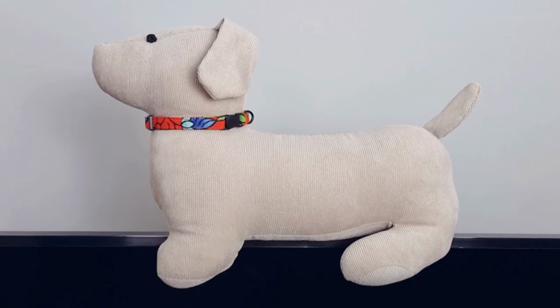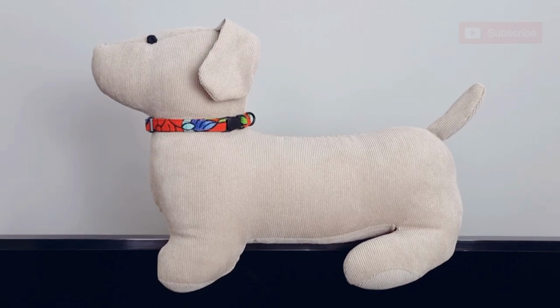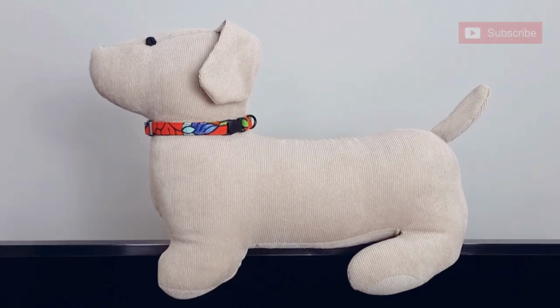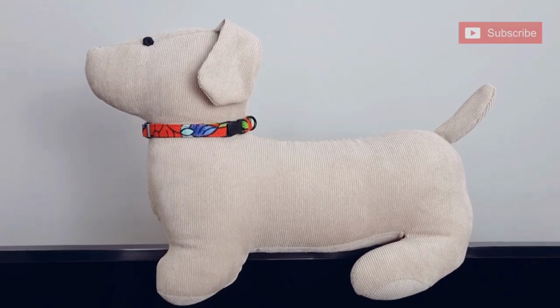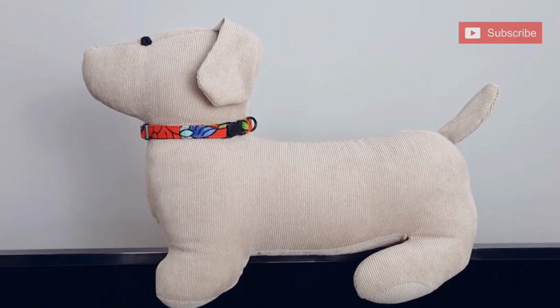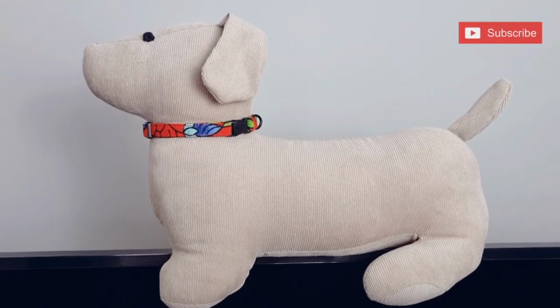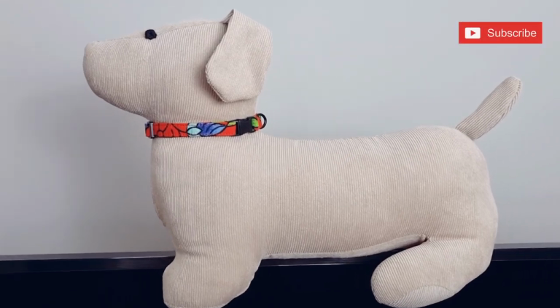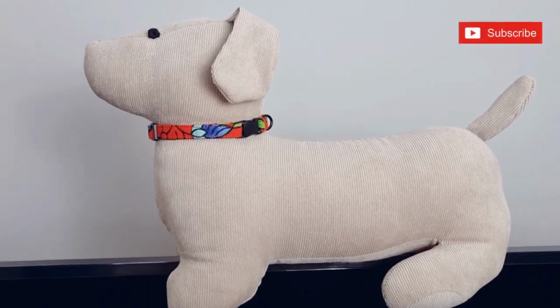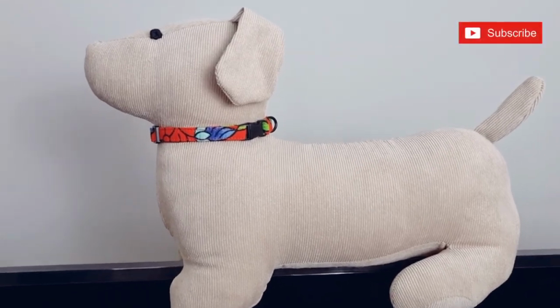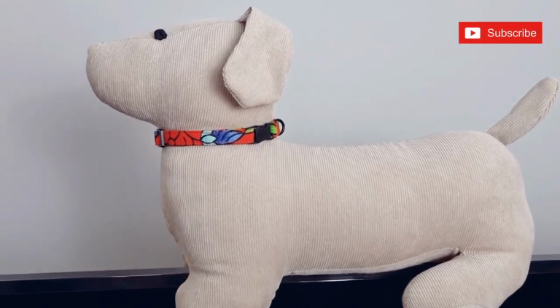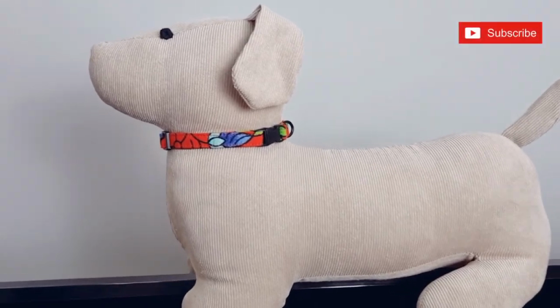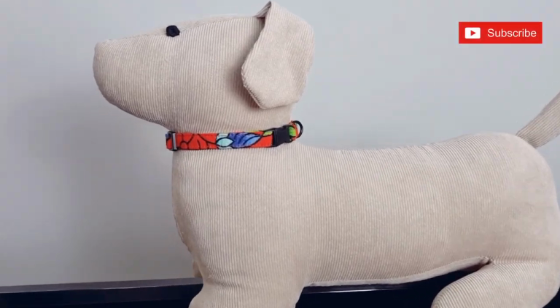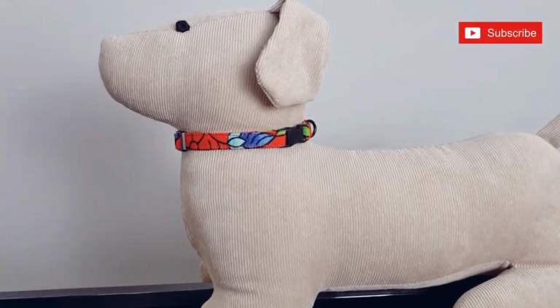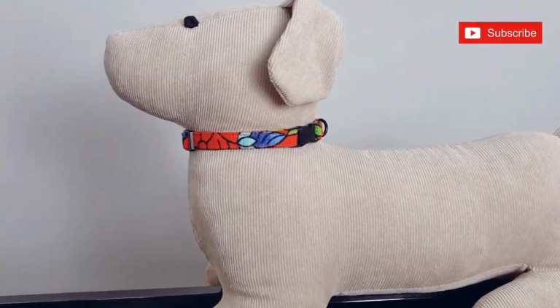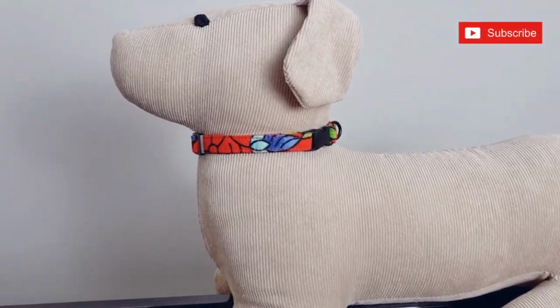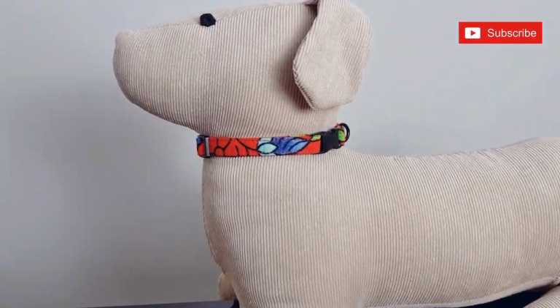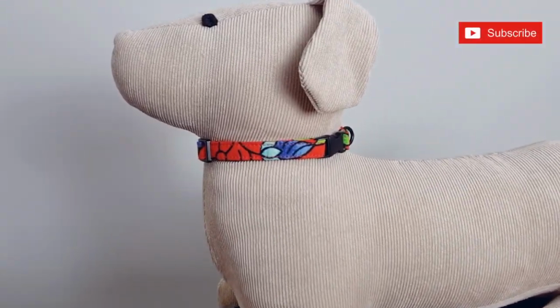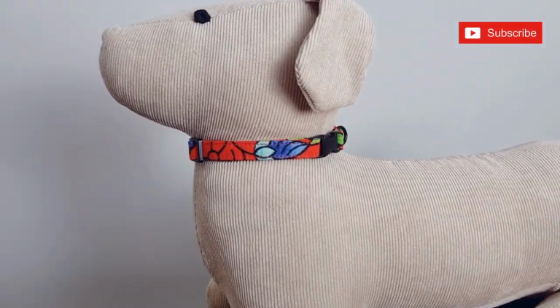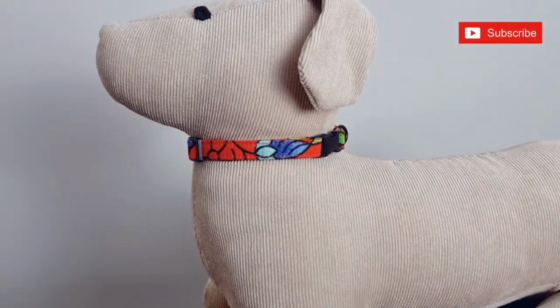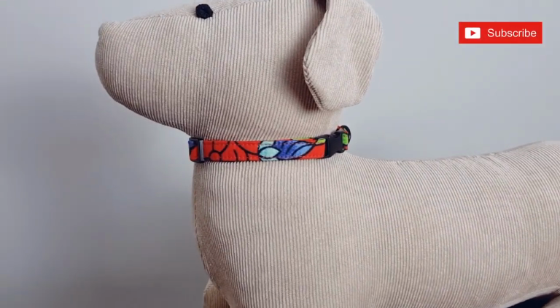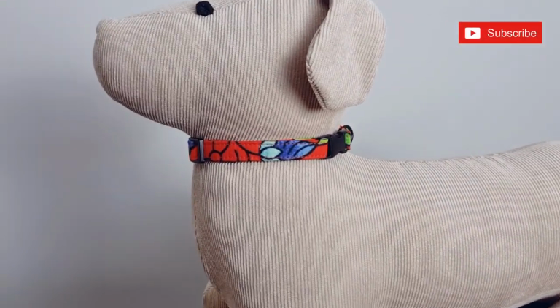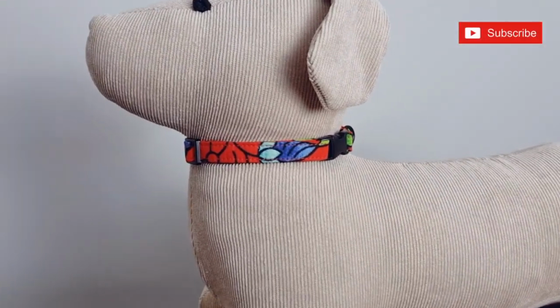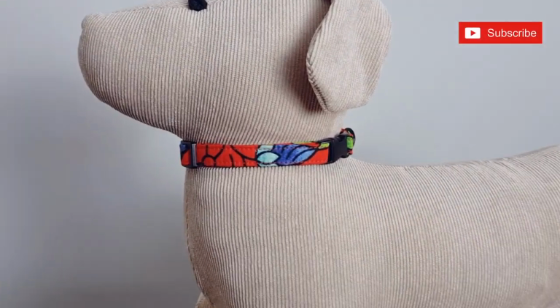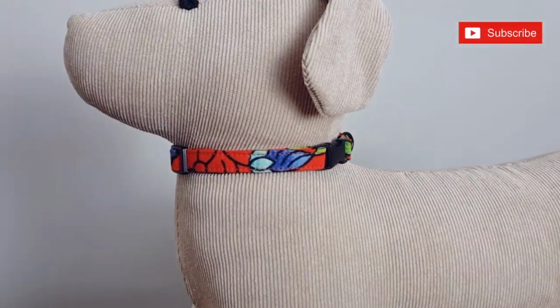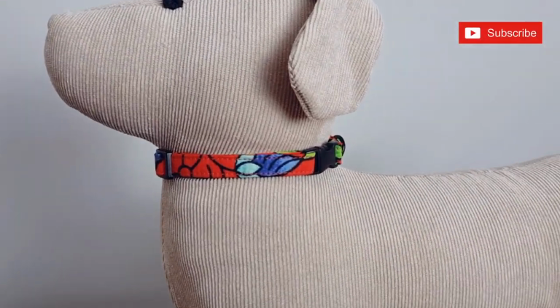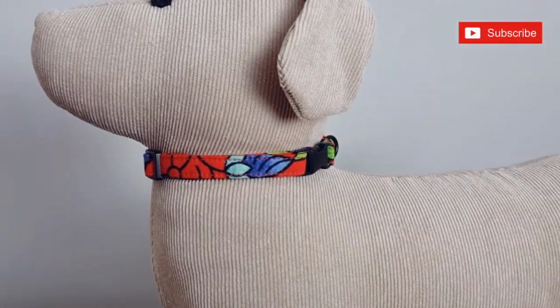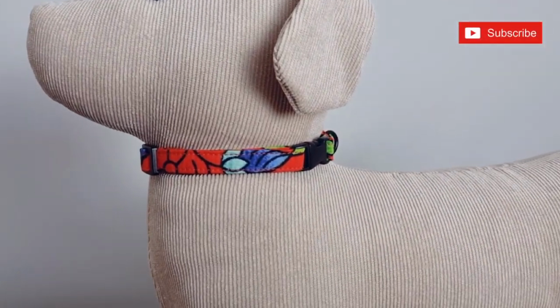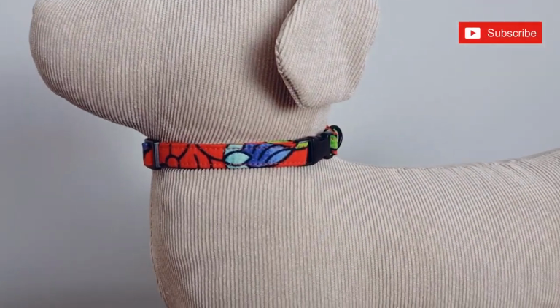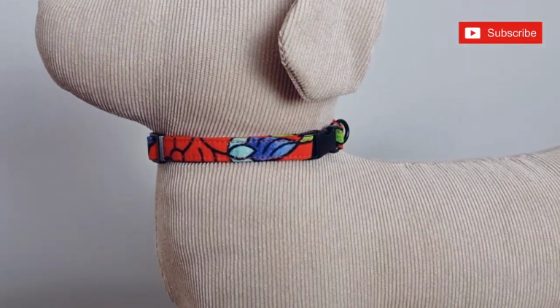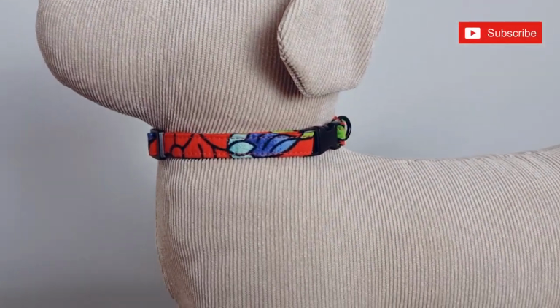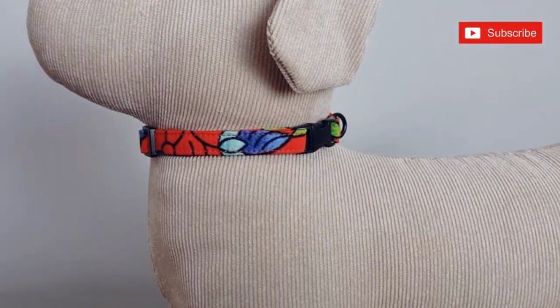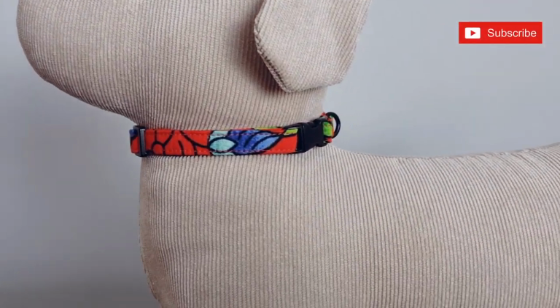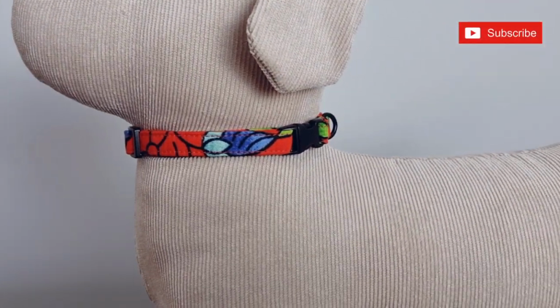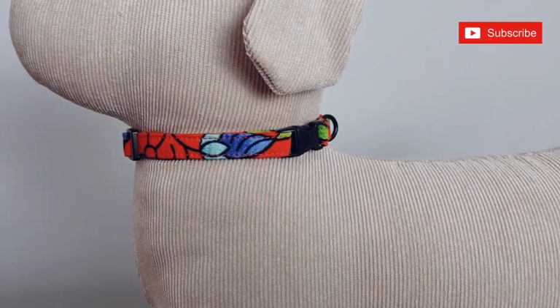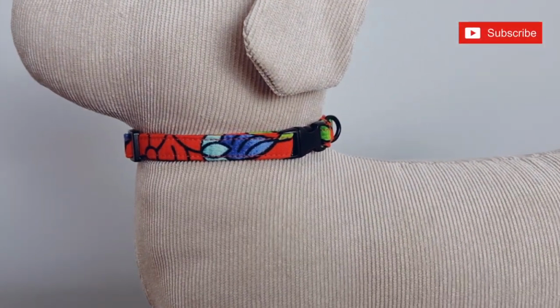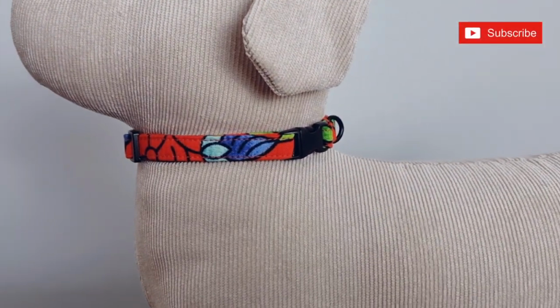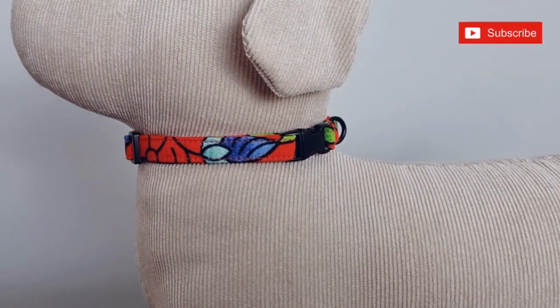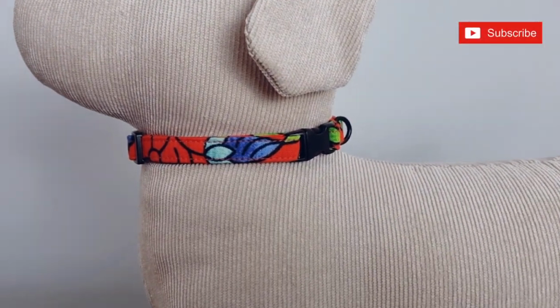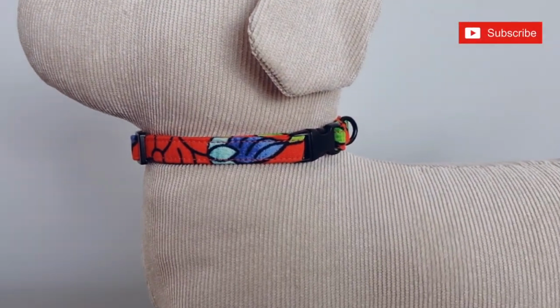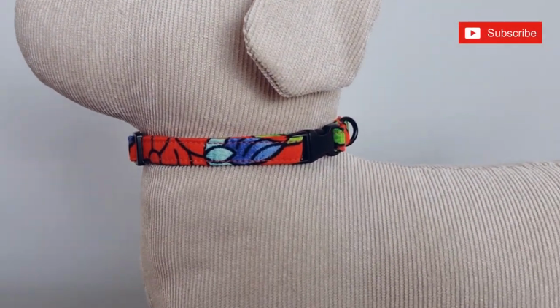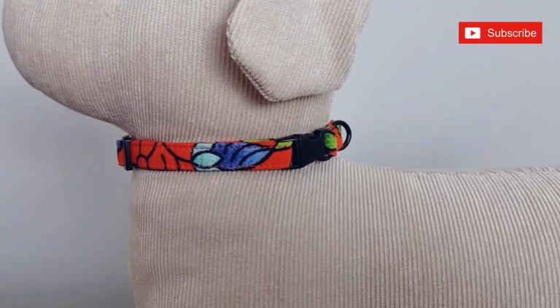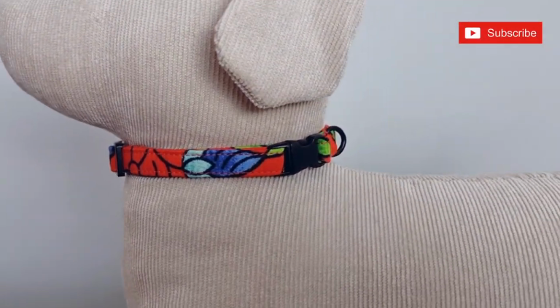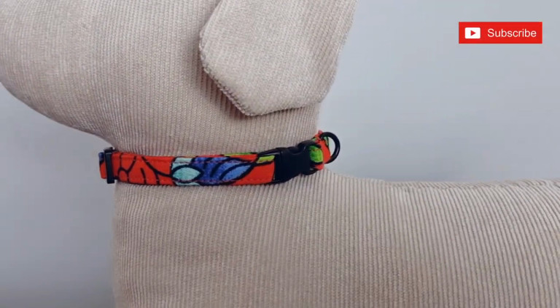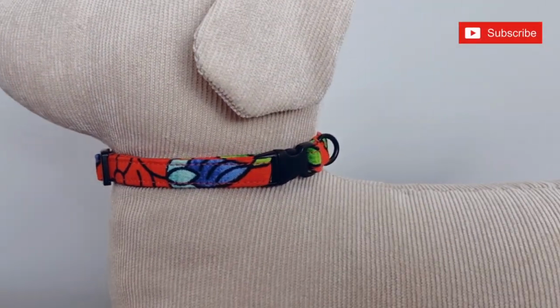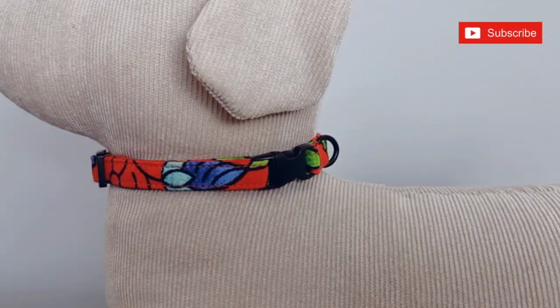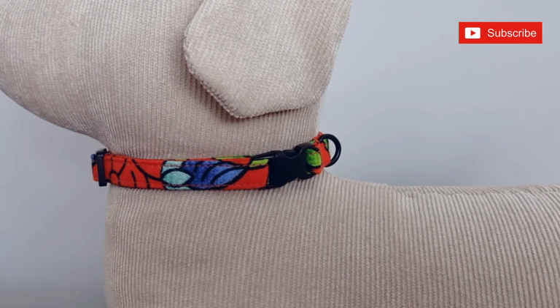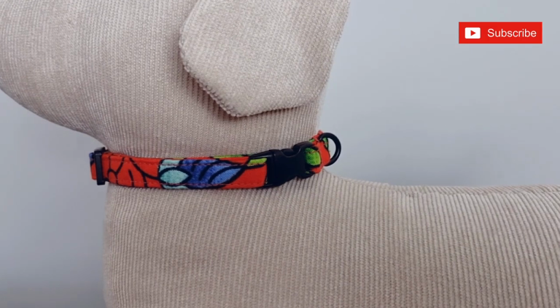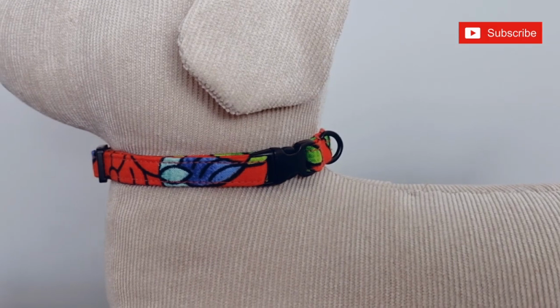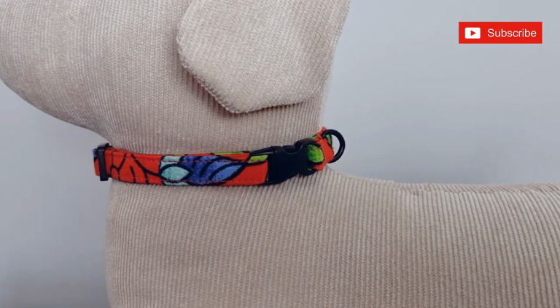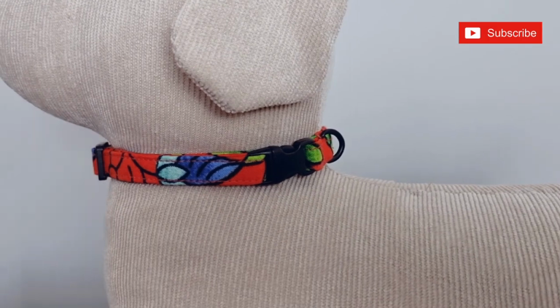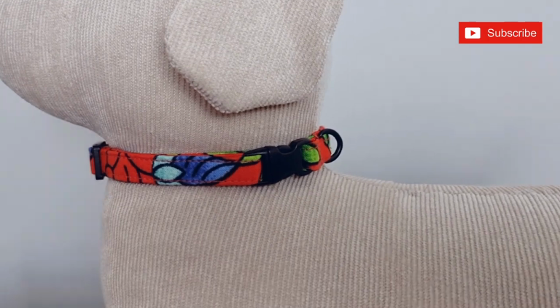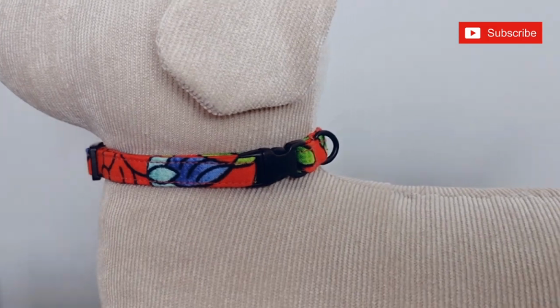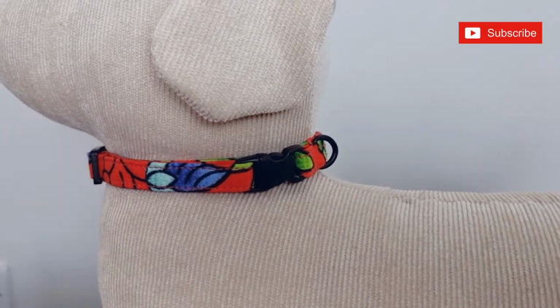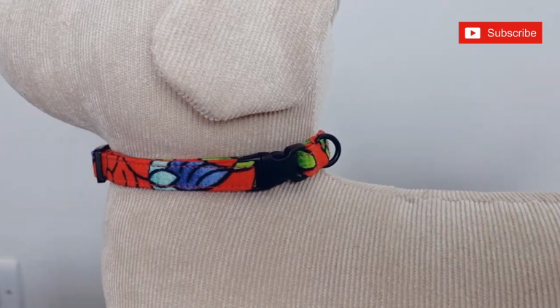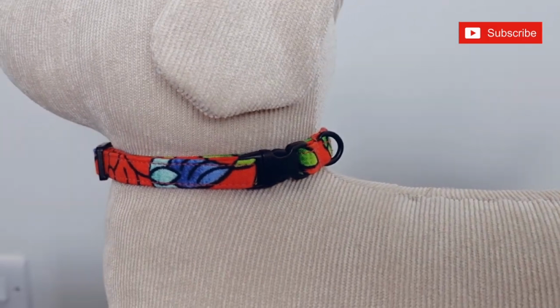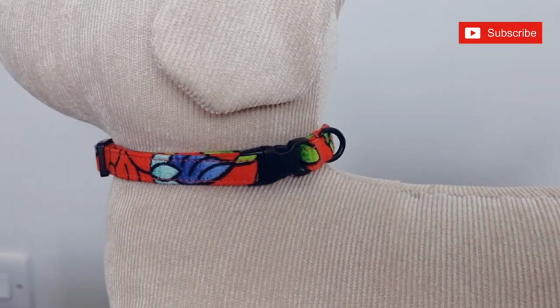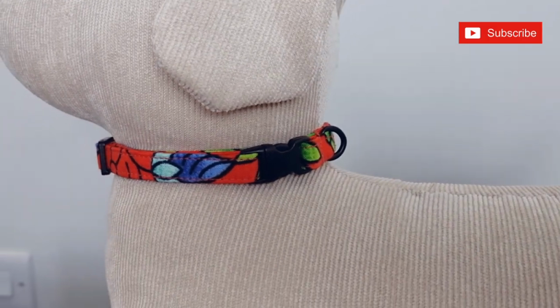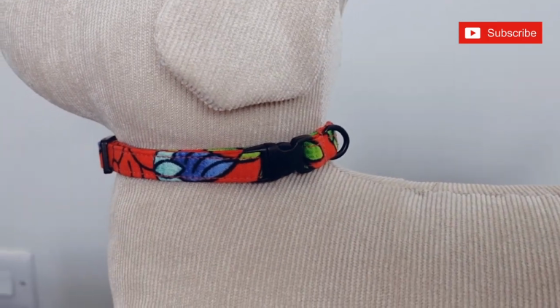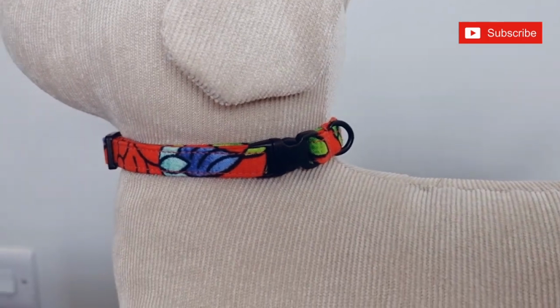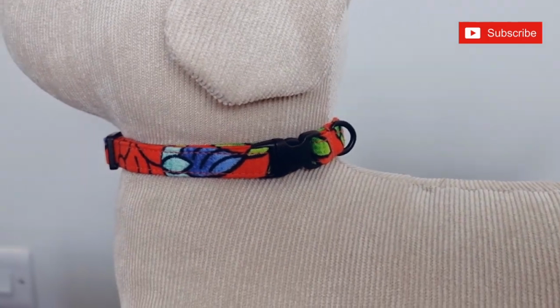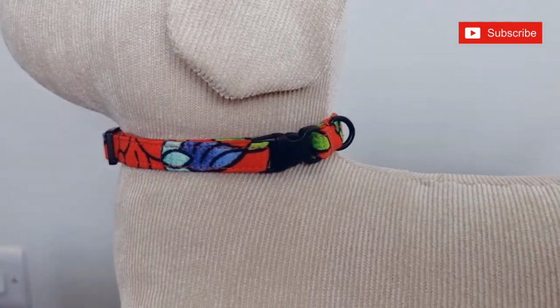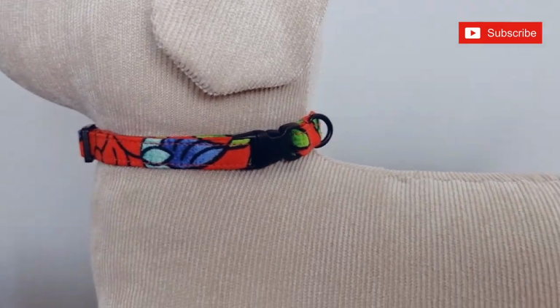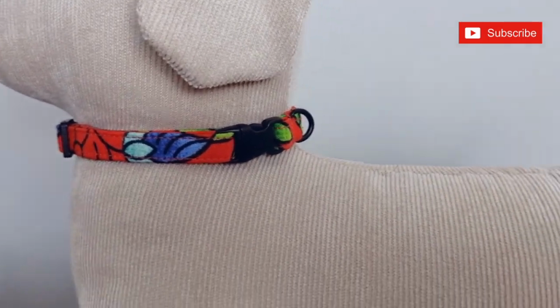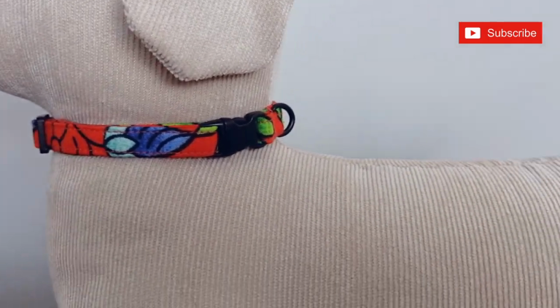Hi guys and welcome to my channel. My name is Buki. If you're new here, hi and welcome, and if you're old, welcome back.